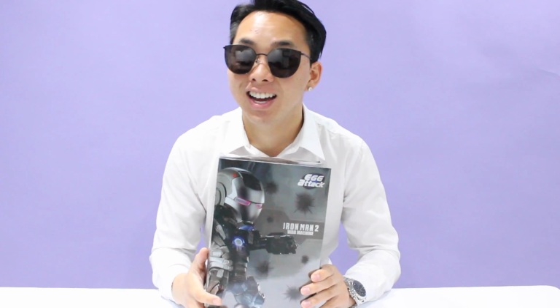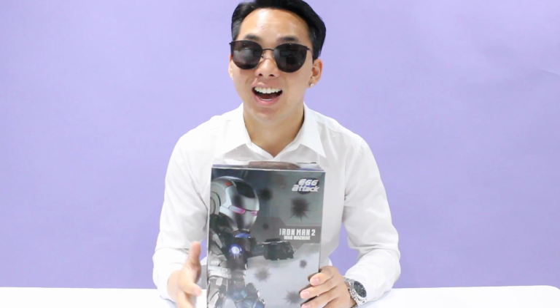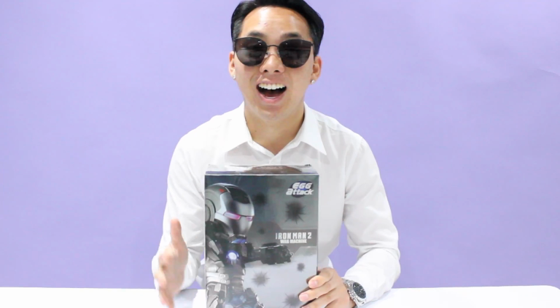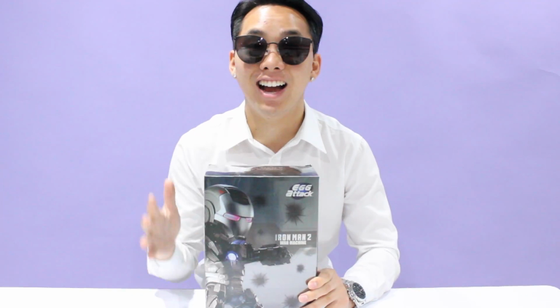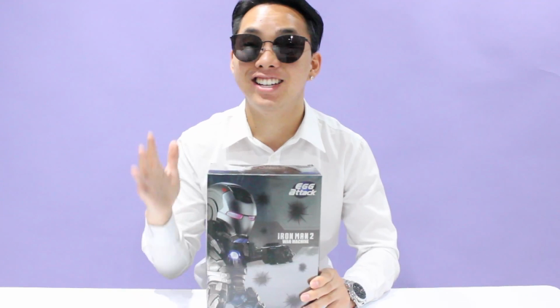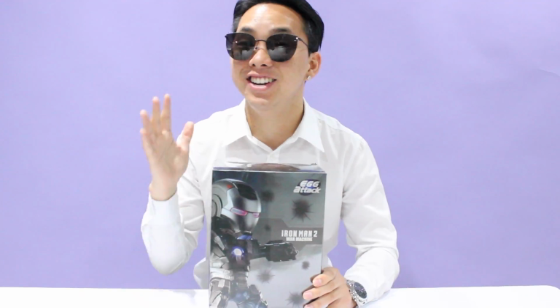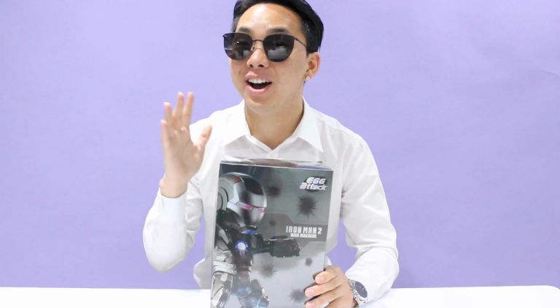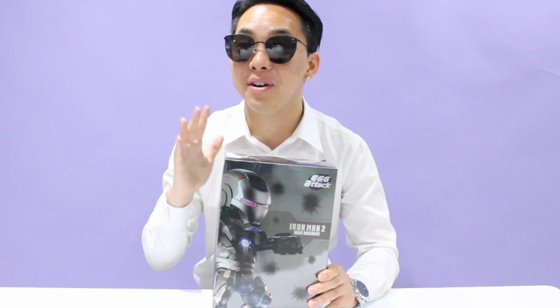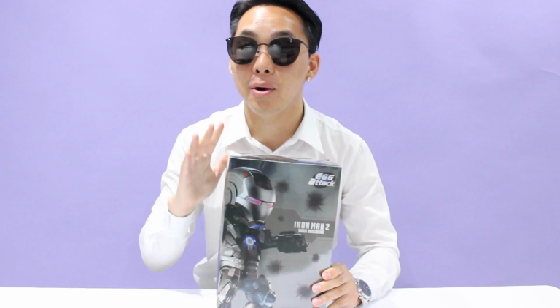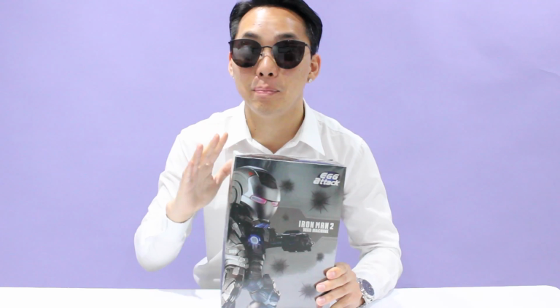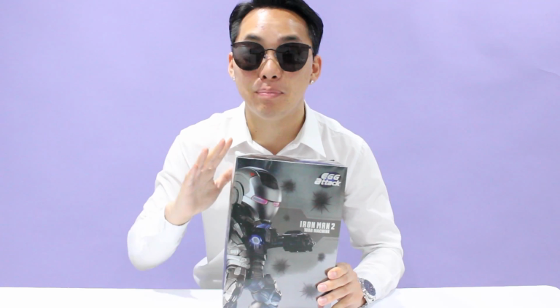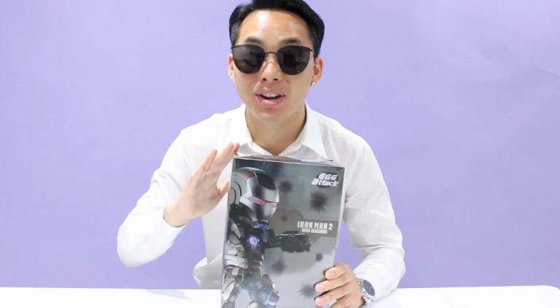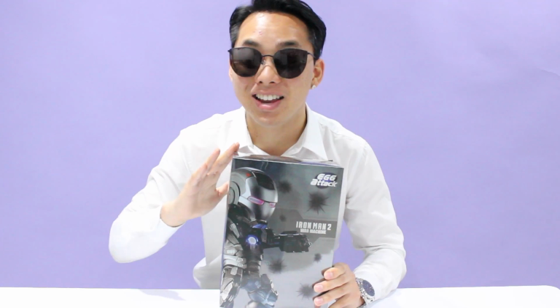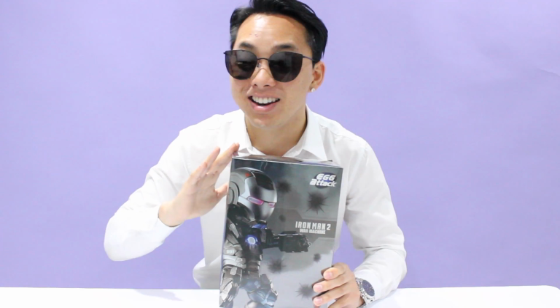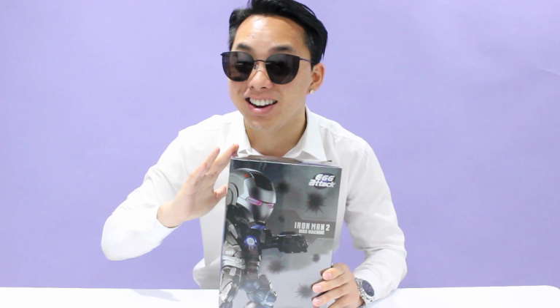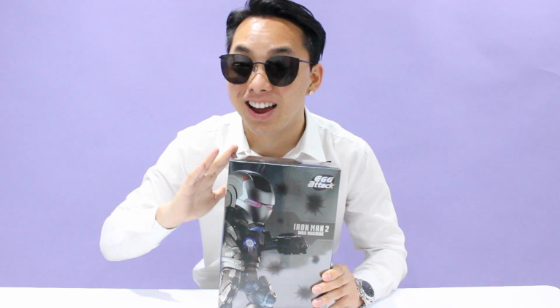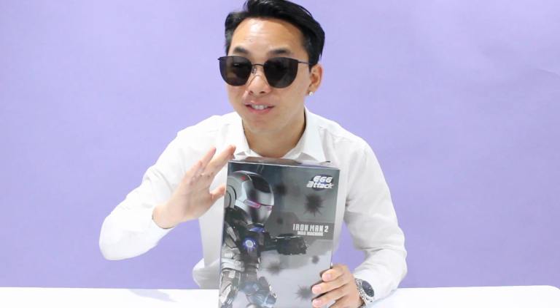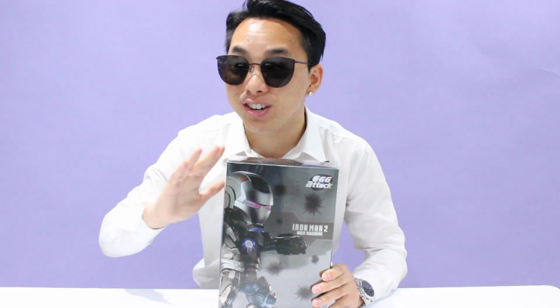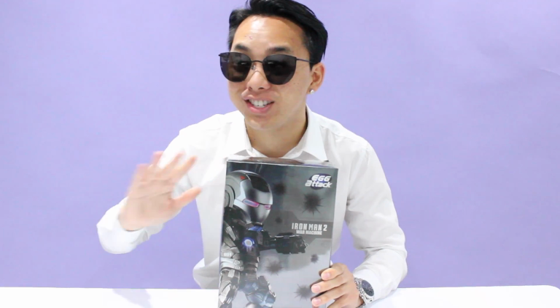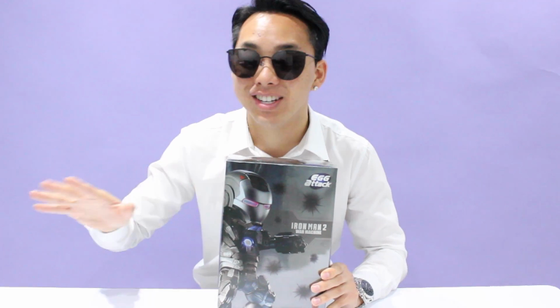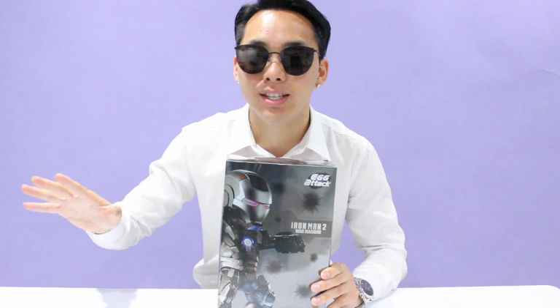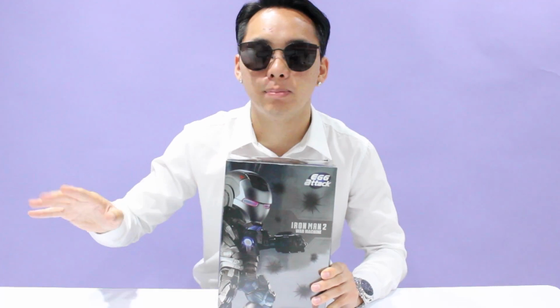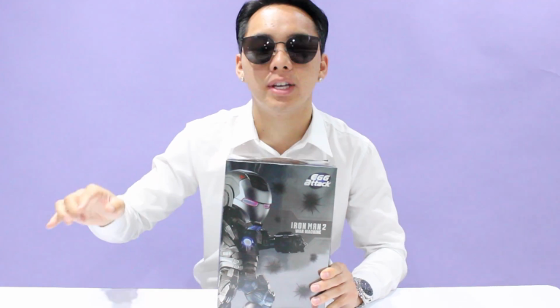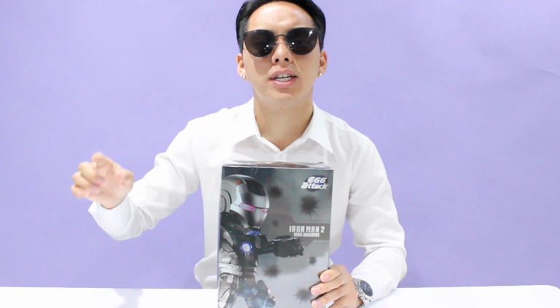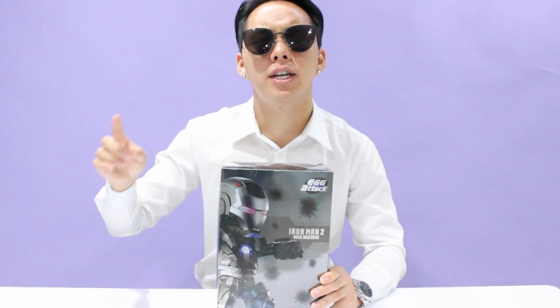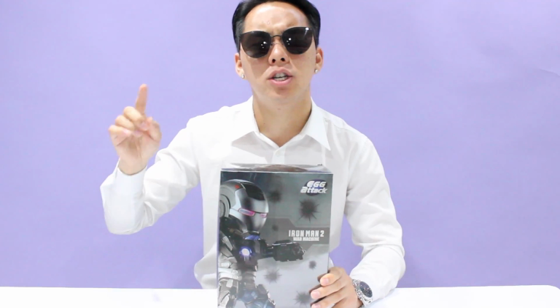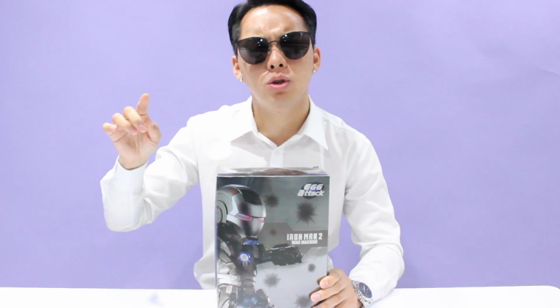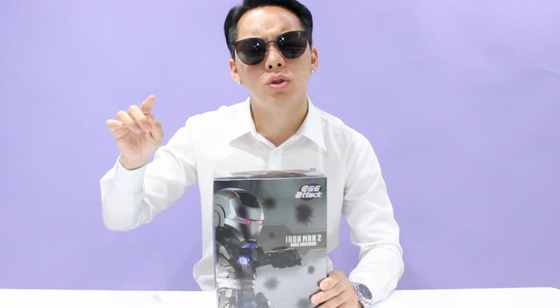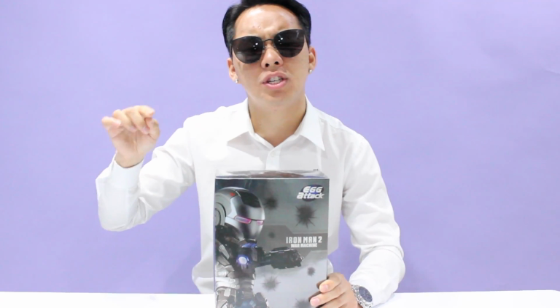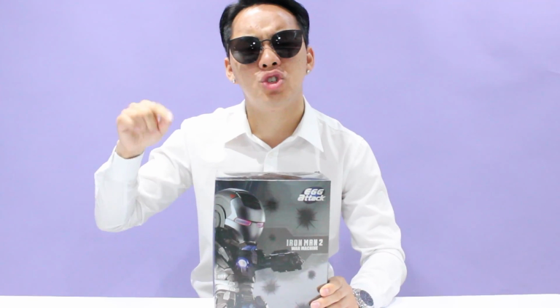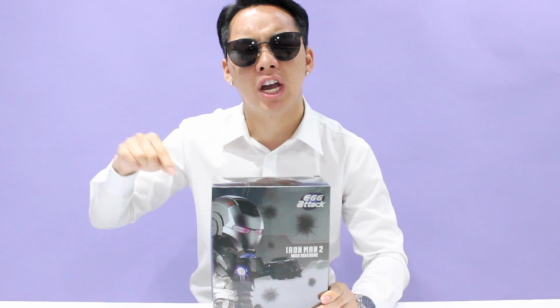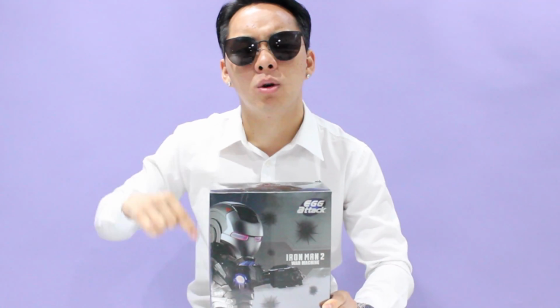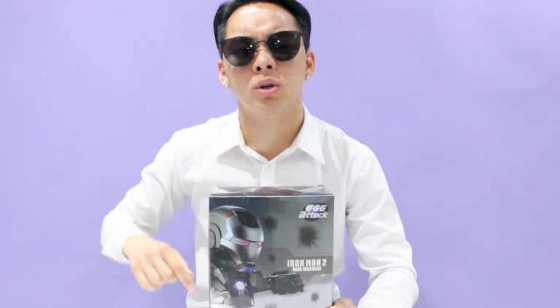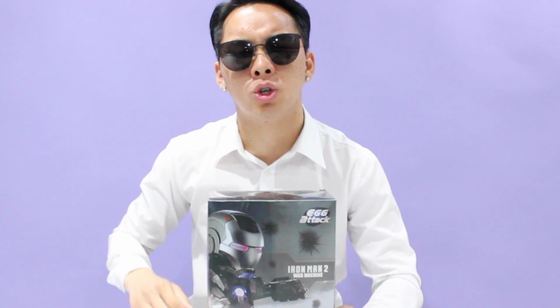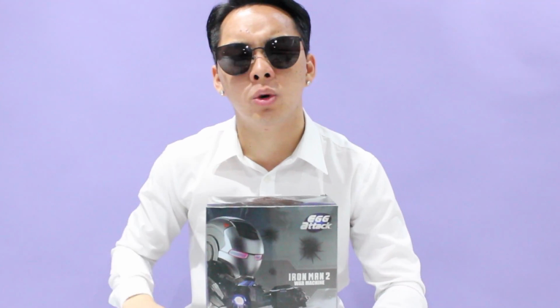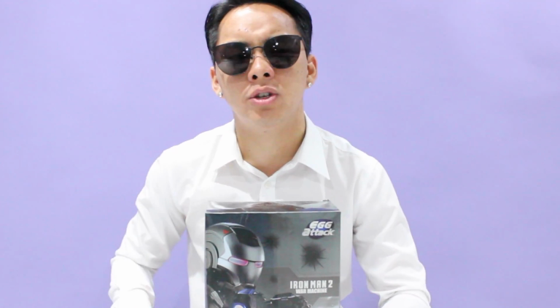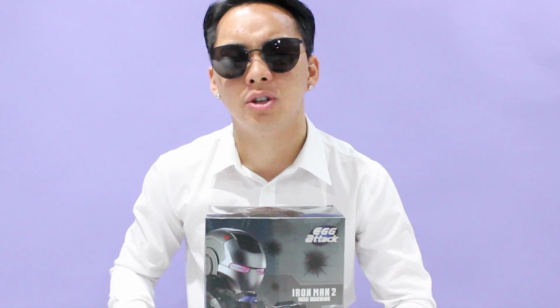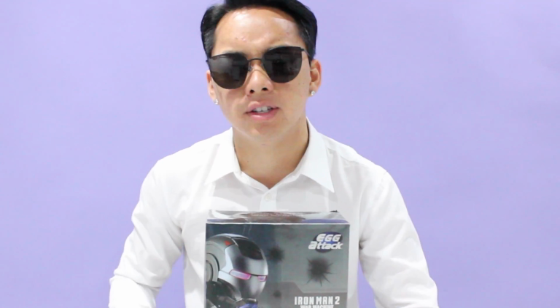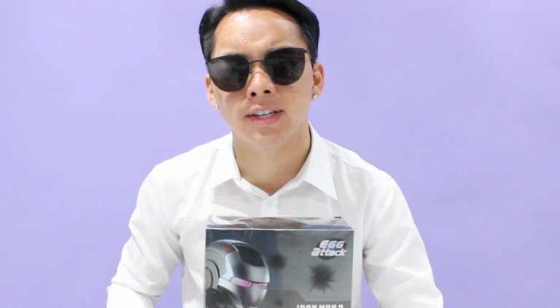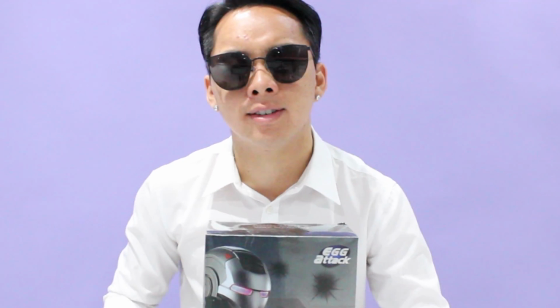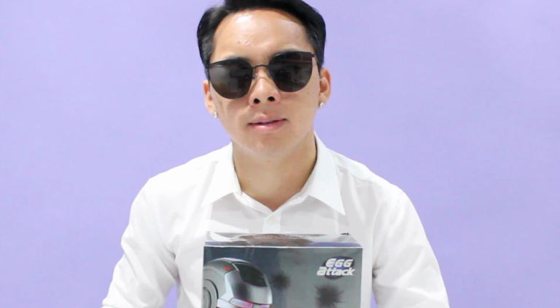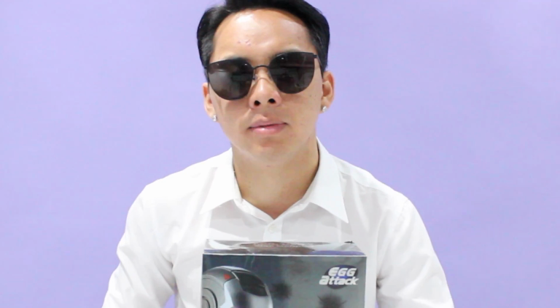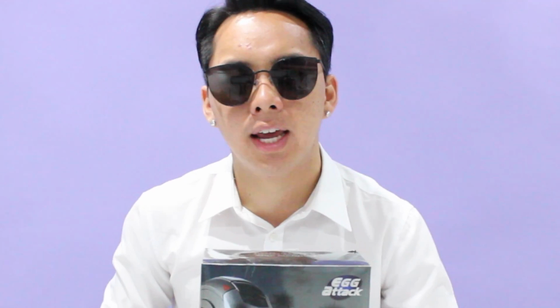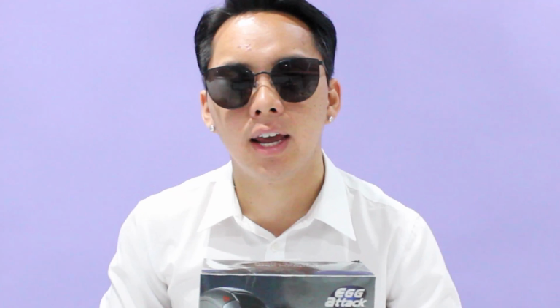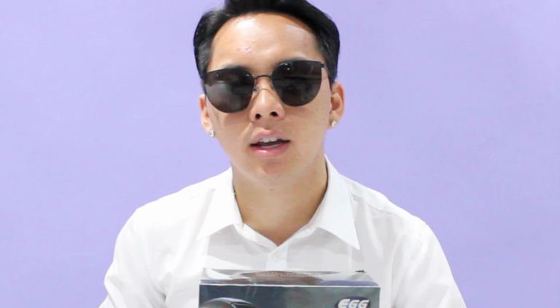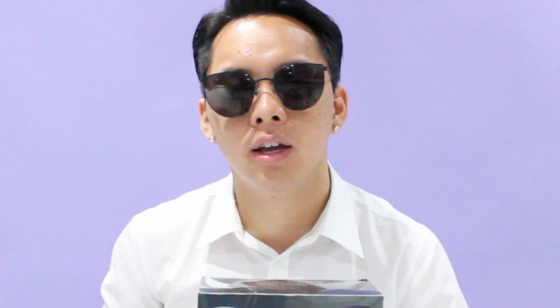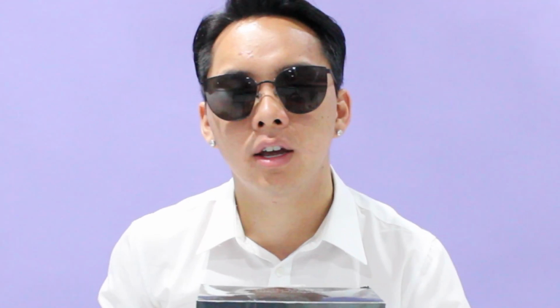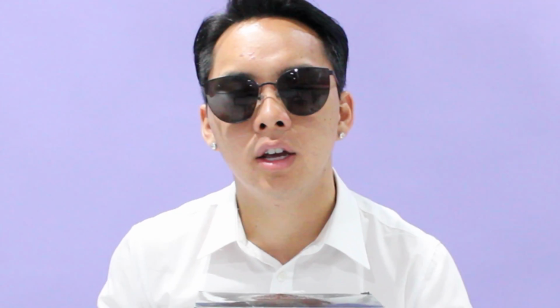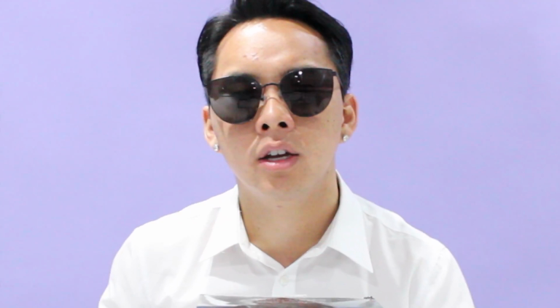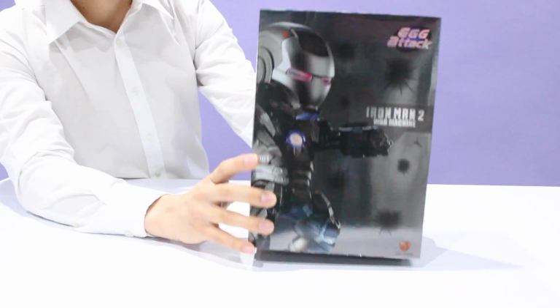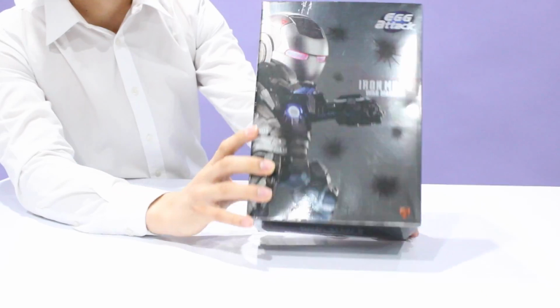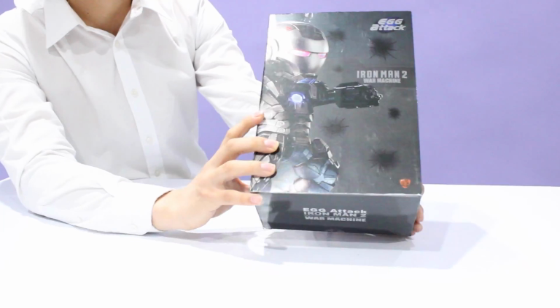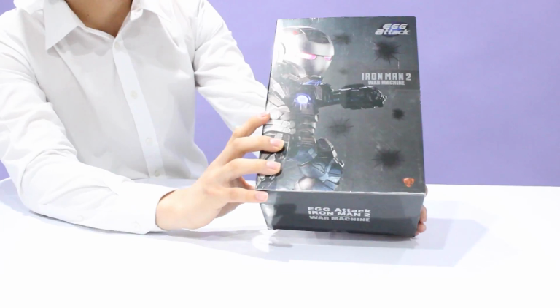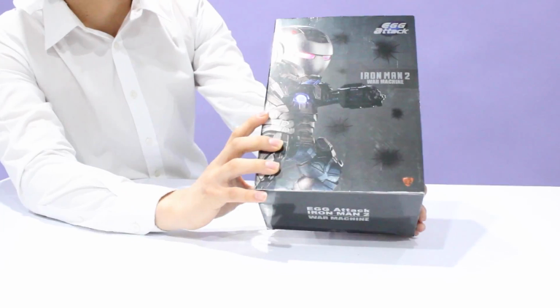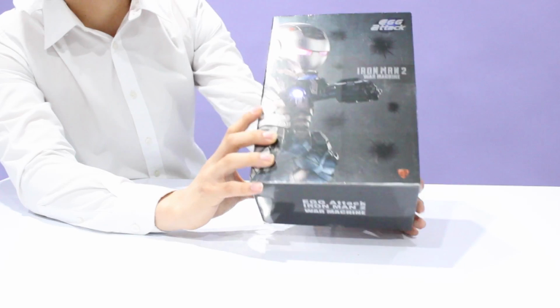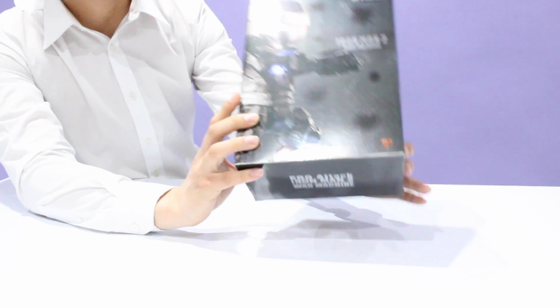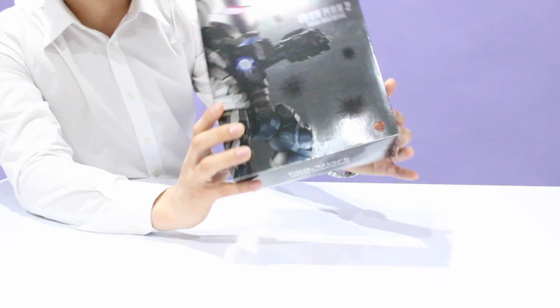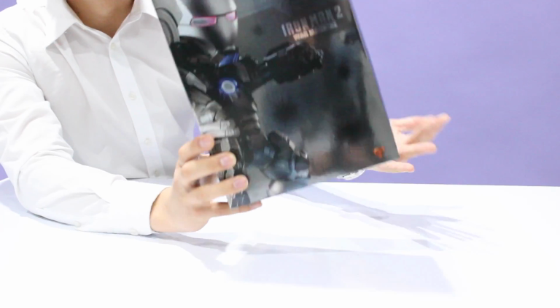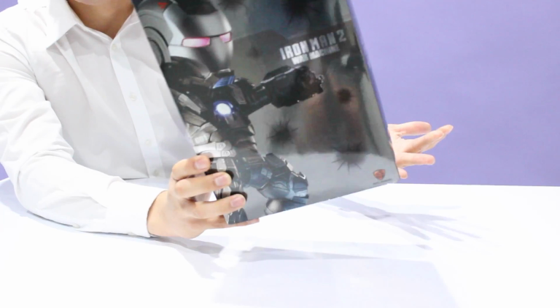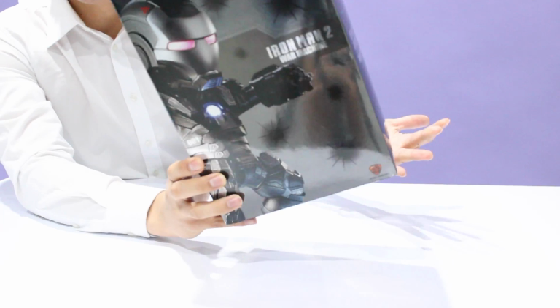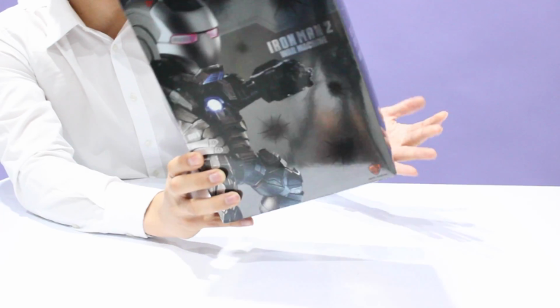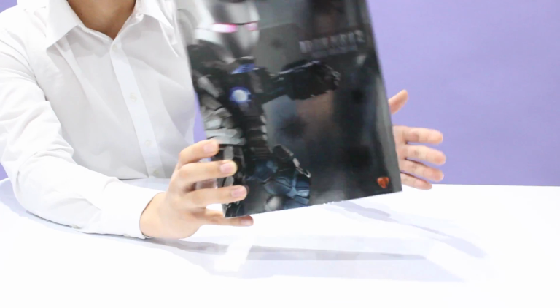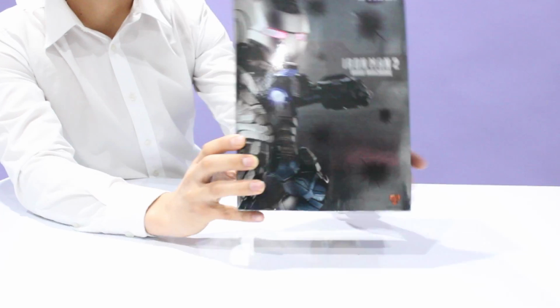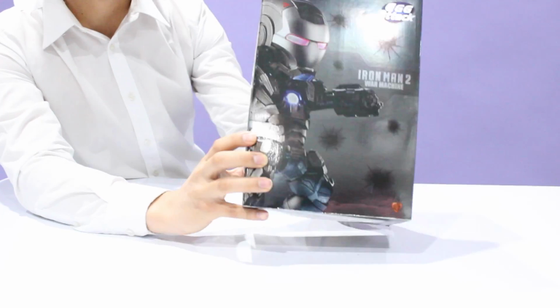This figure I've had since 2014. I did not open it ever since because I knew this channel was going to exist someday. So, box review.